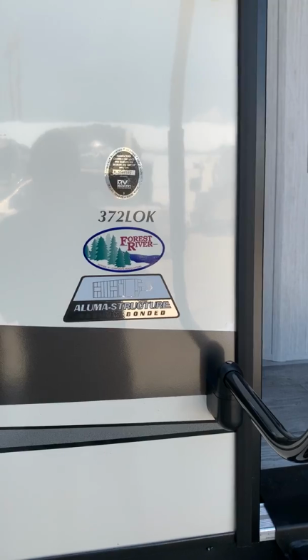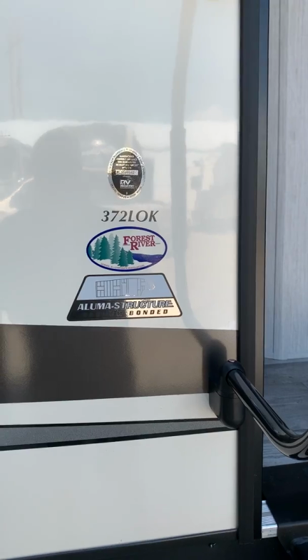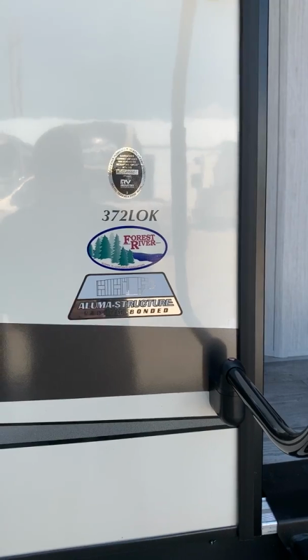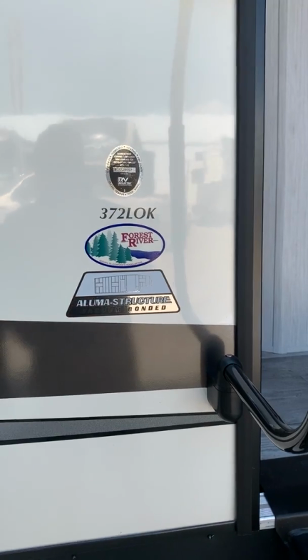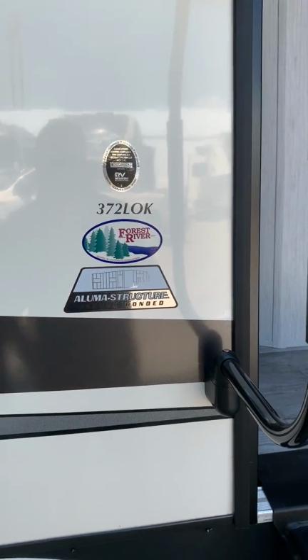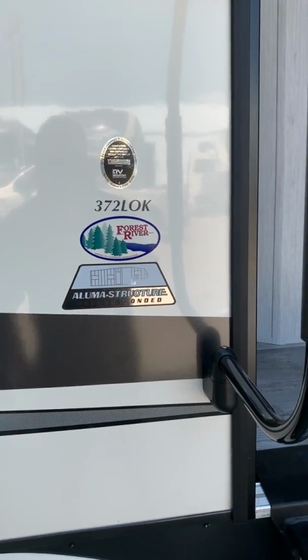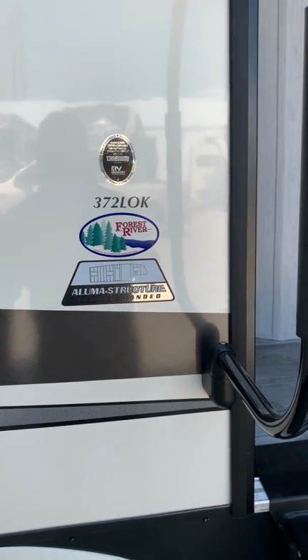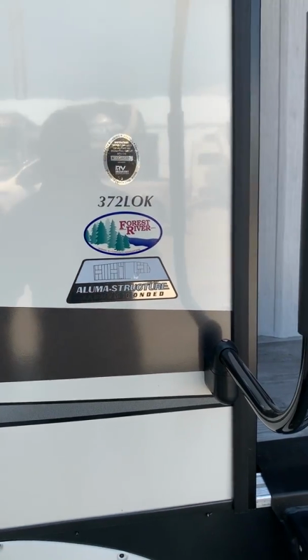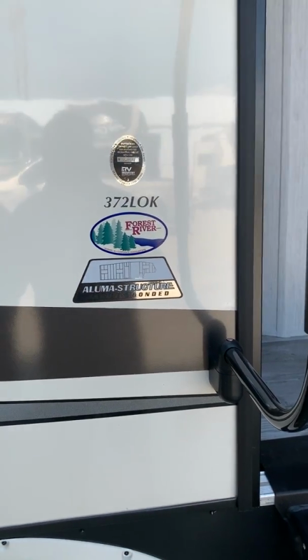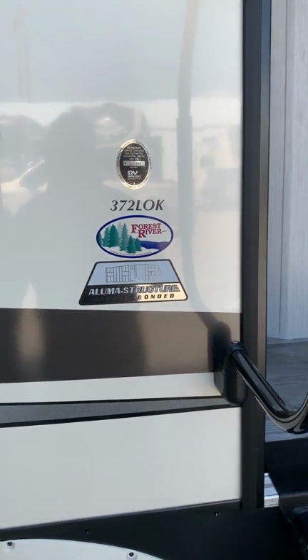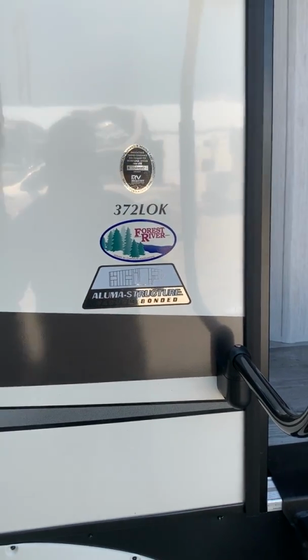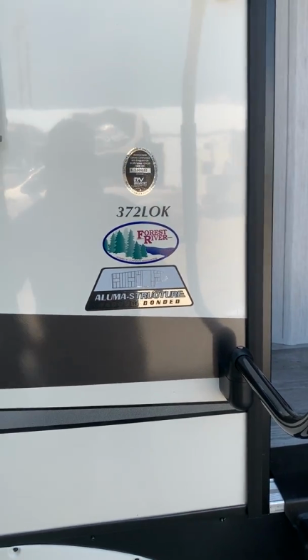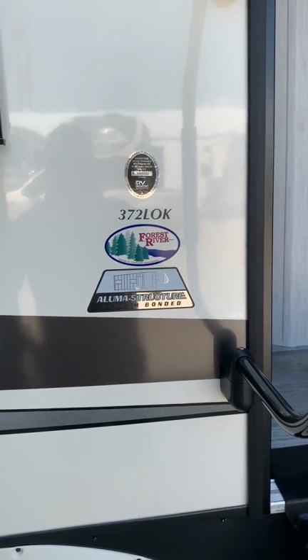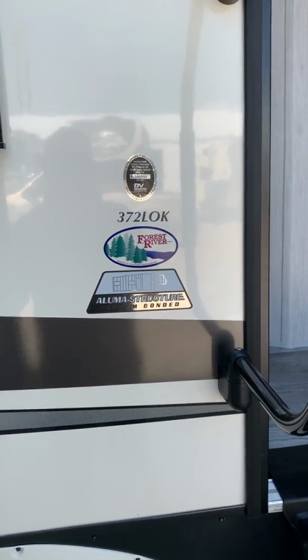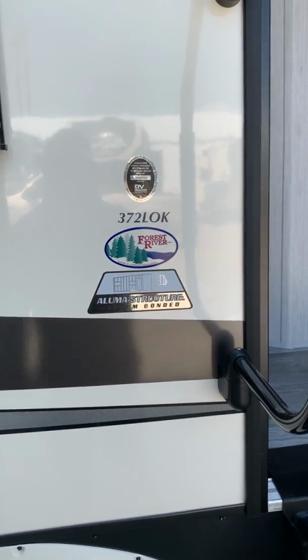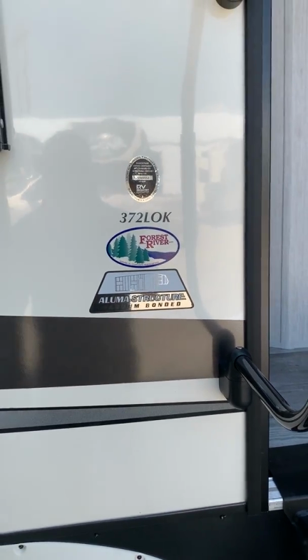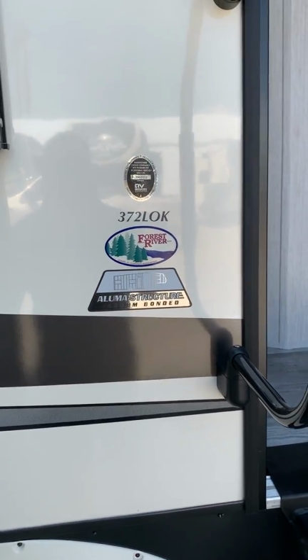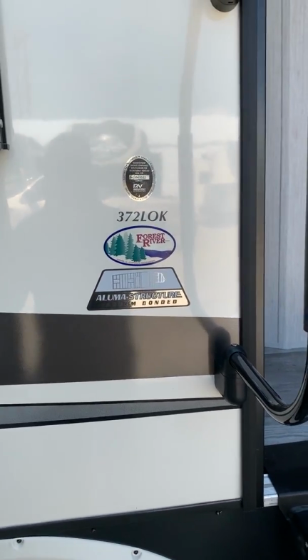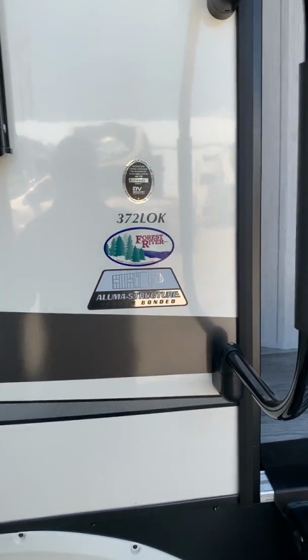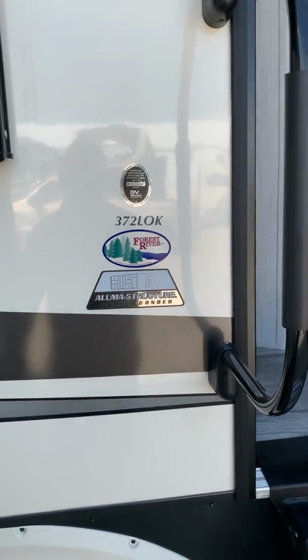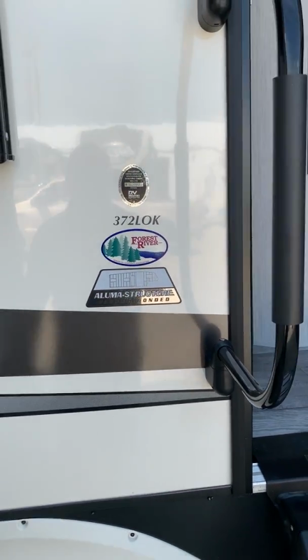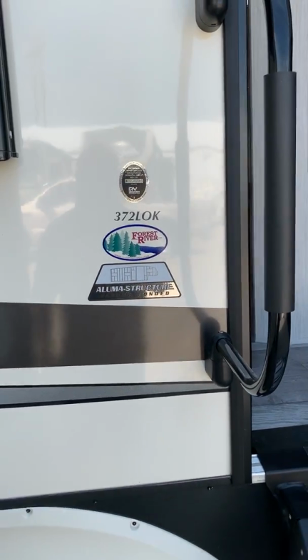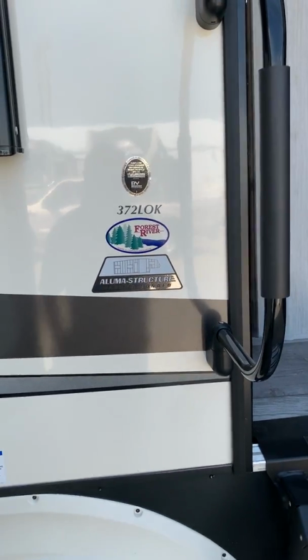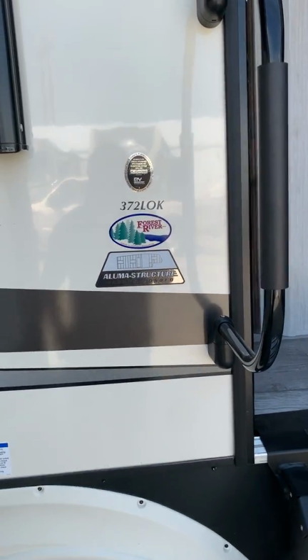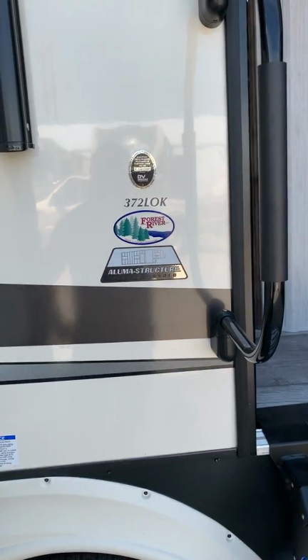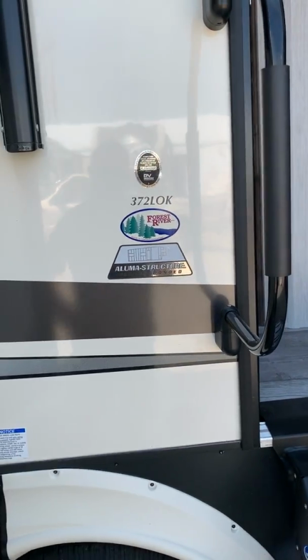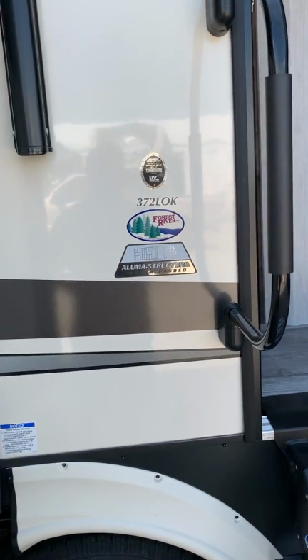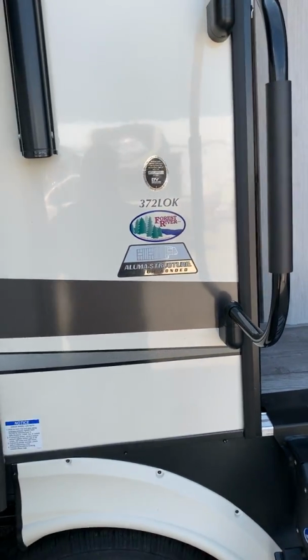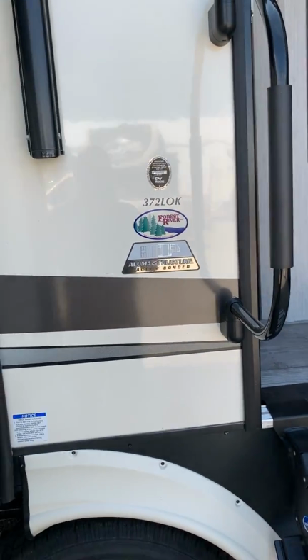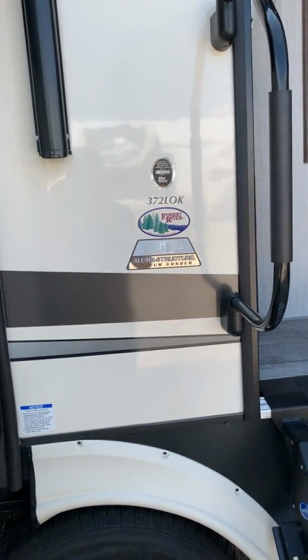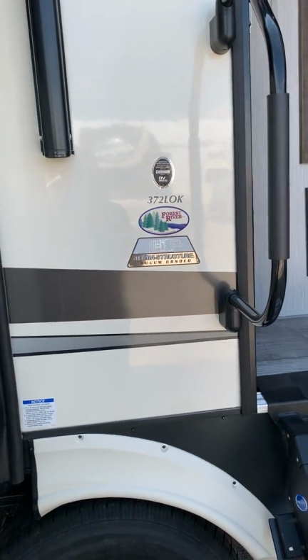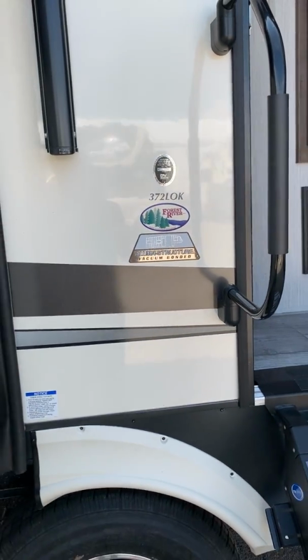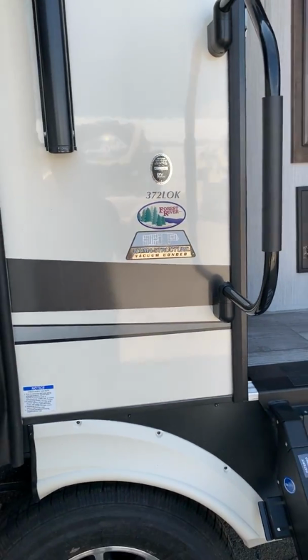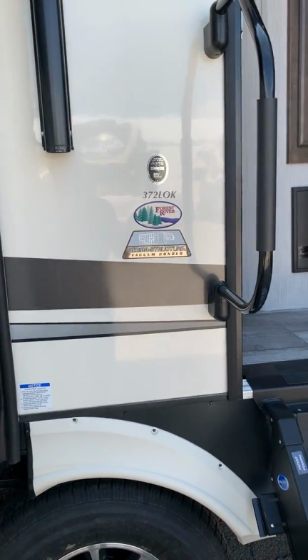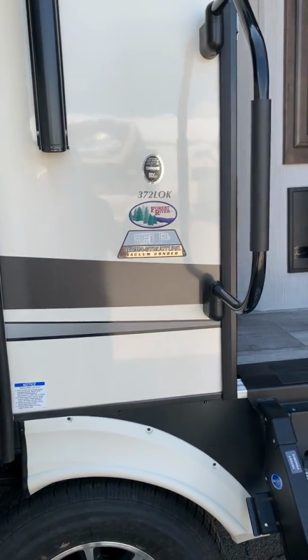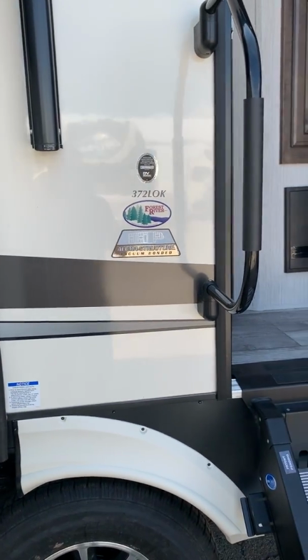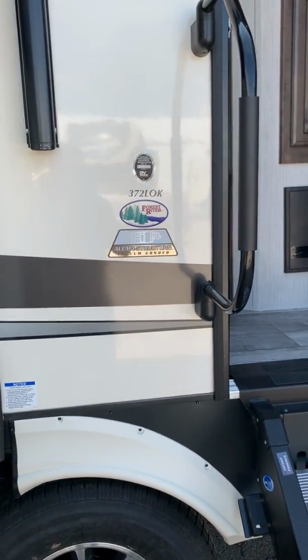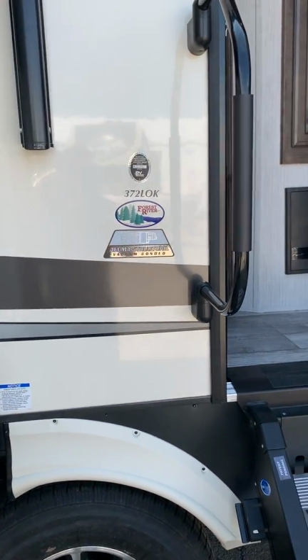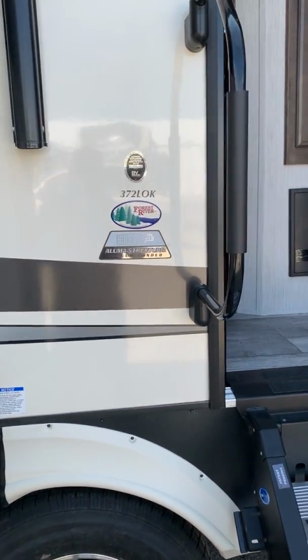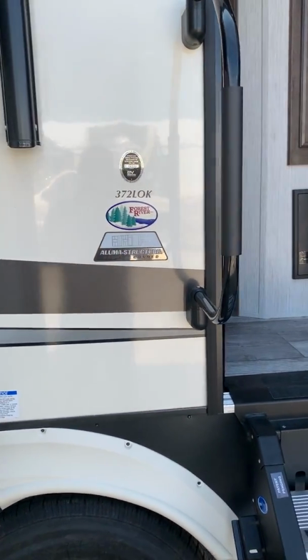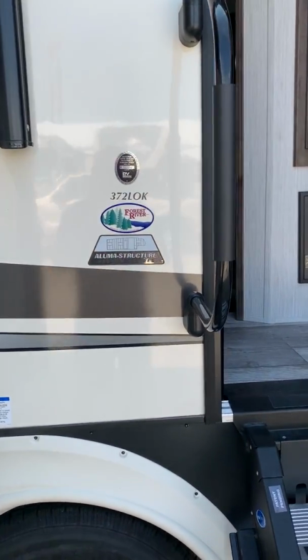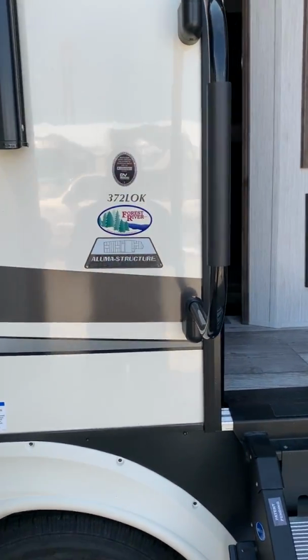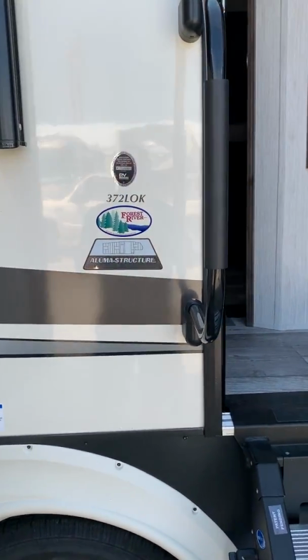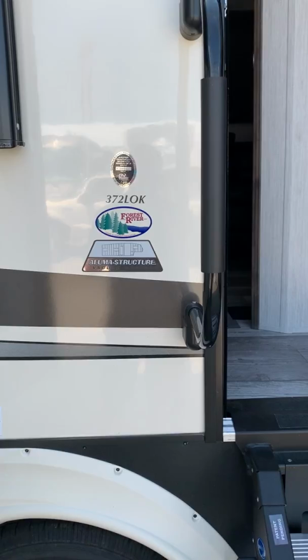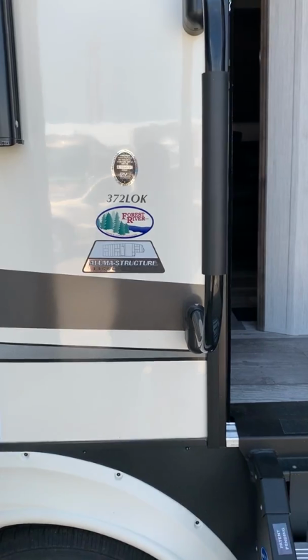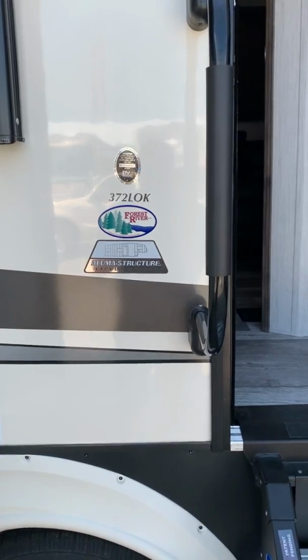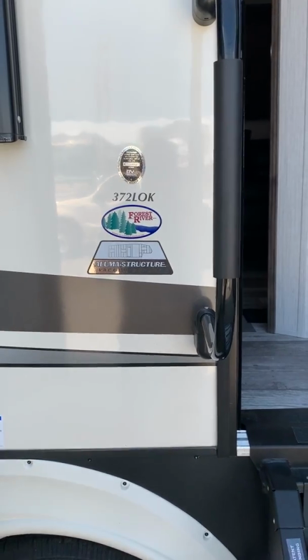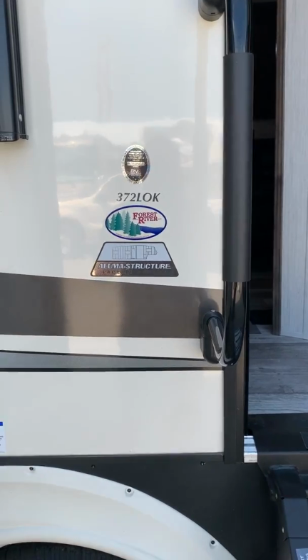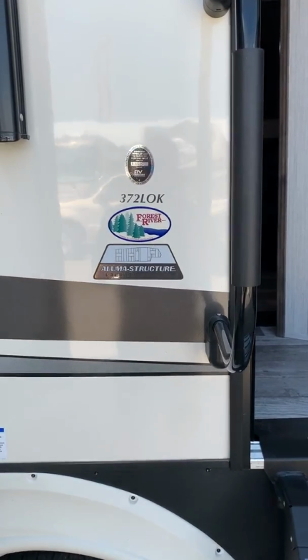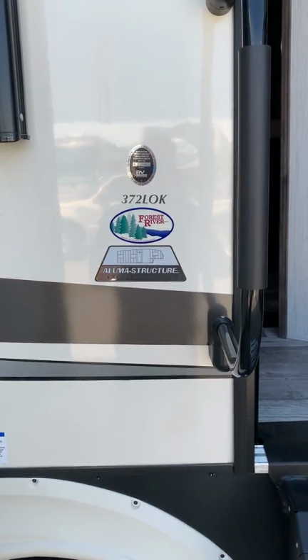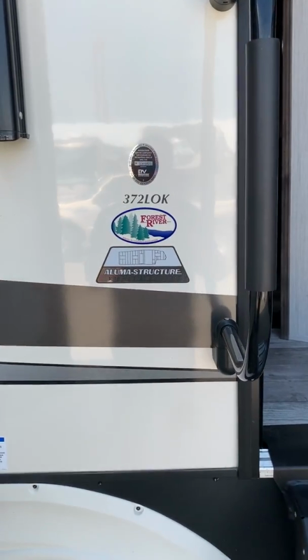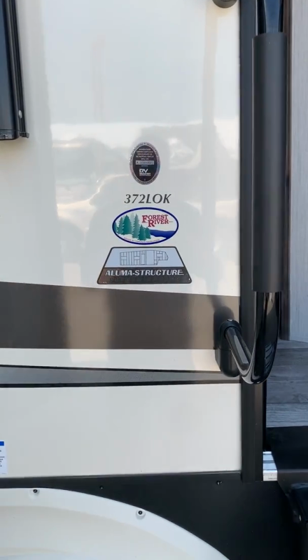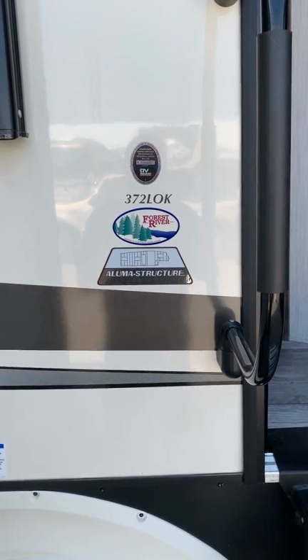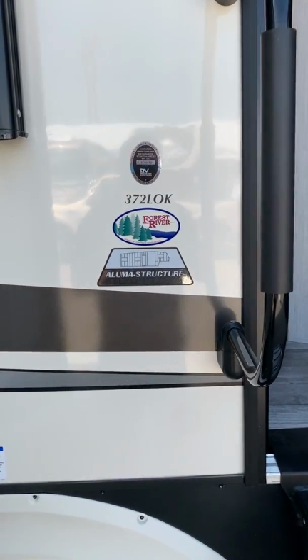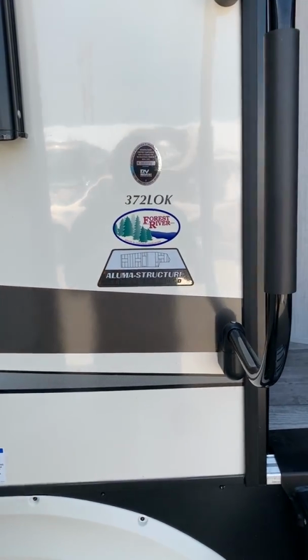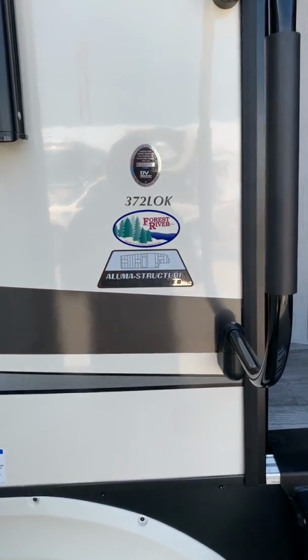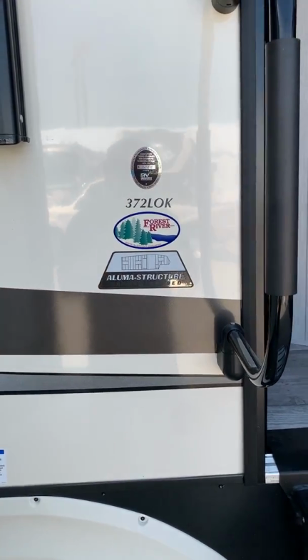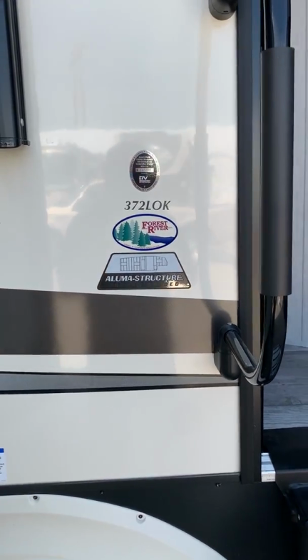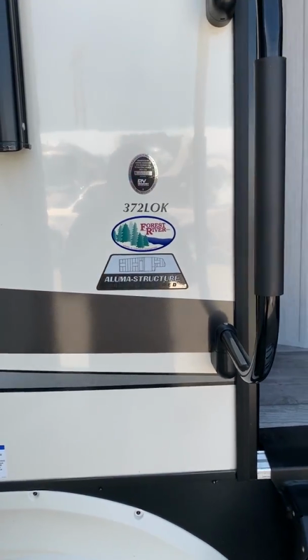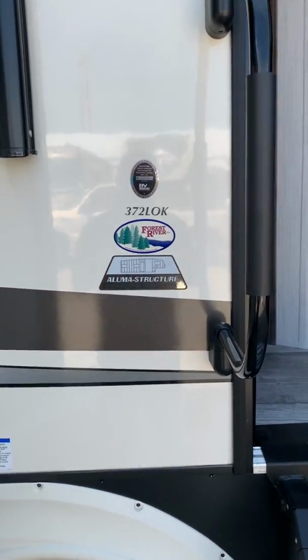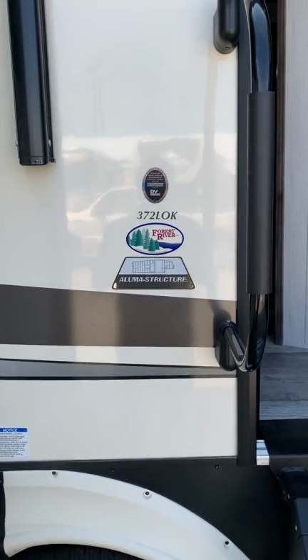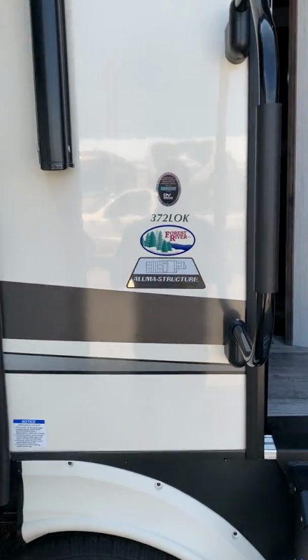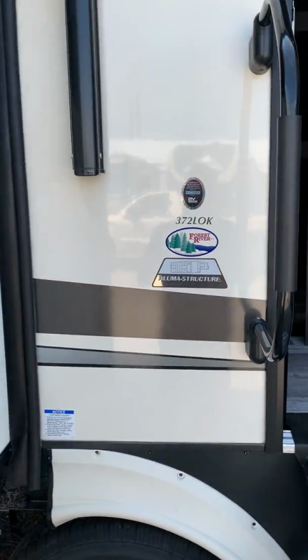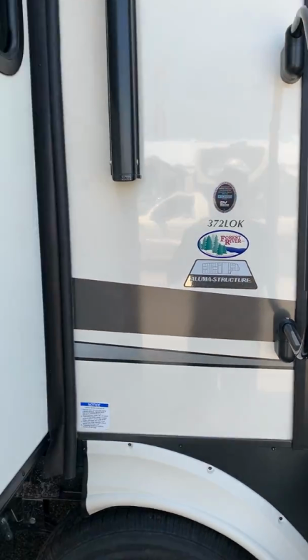Hey everyone, Ryan Took, Parkland RV Center, Lettington, Missouri. I'll show you a new 2020 372 LOK by Sierra.